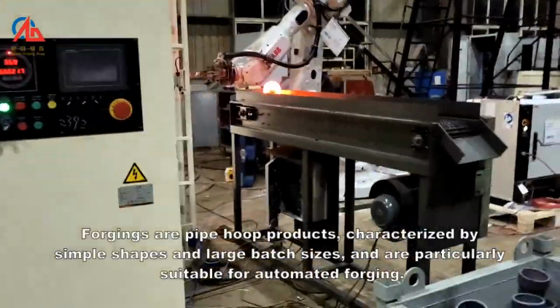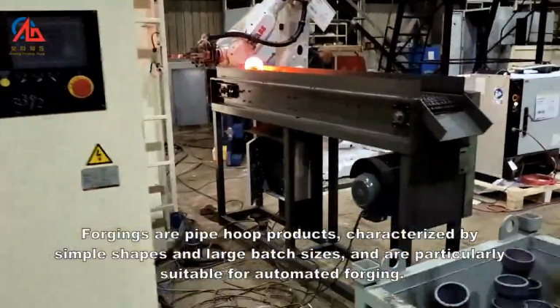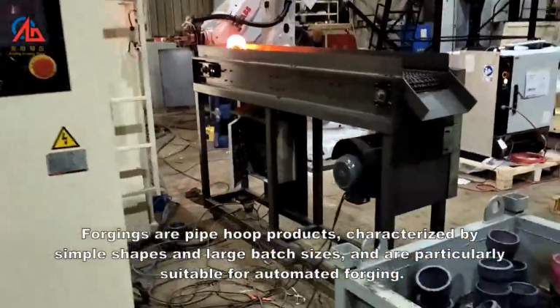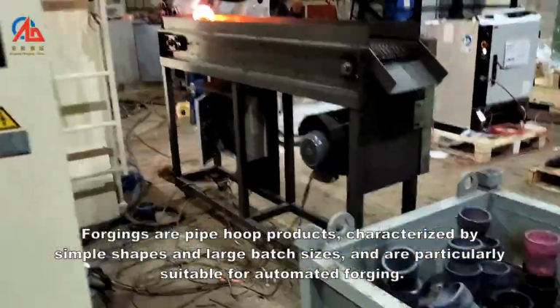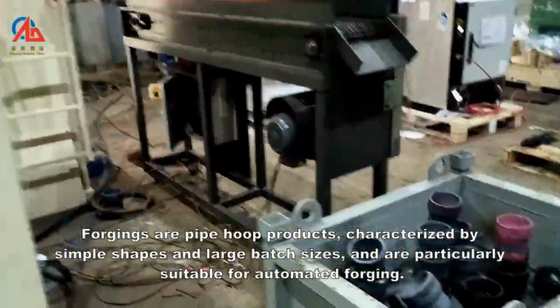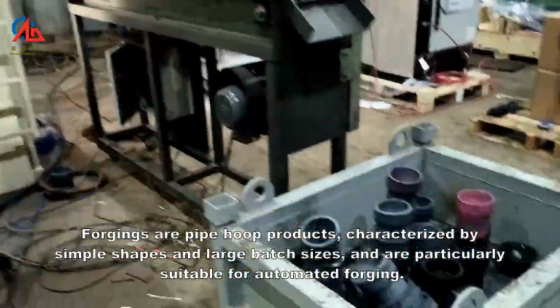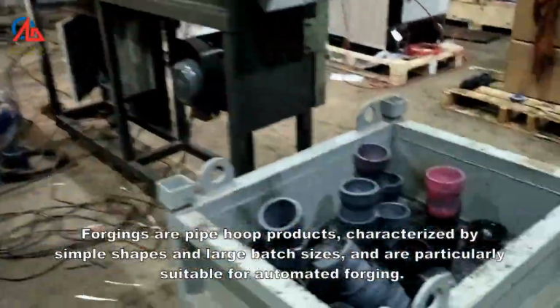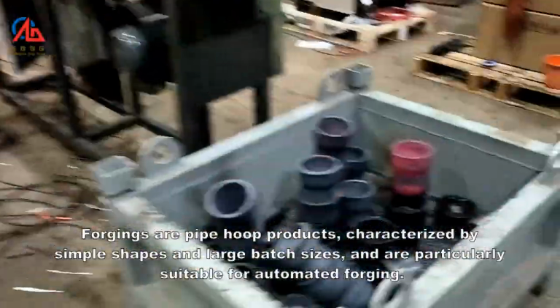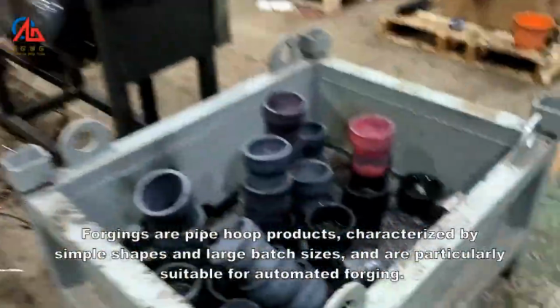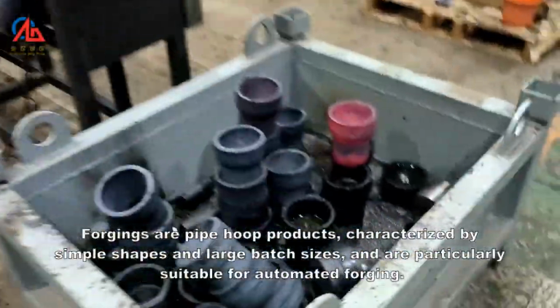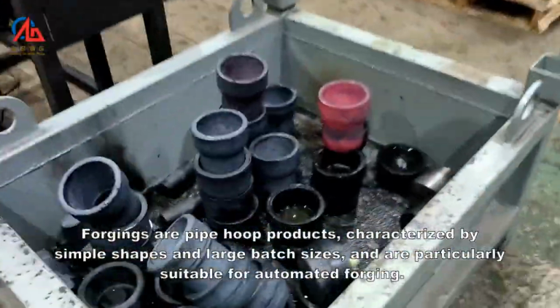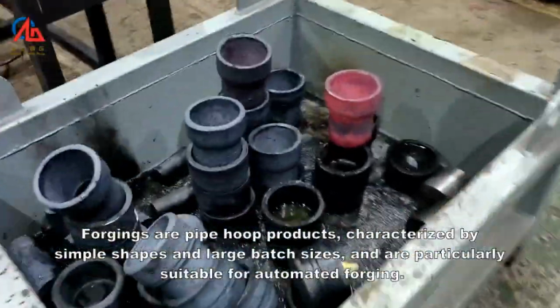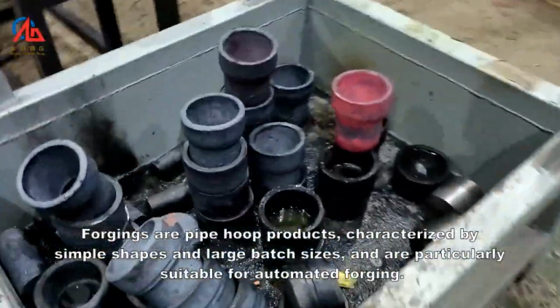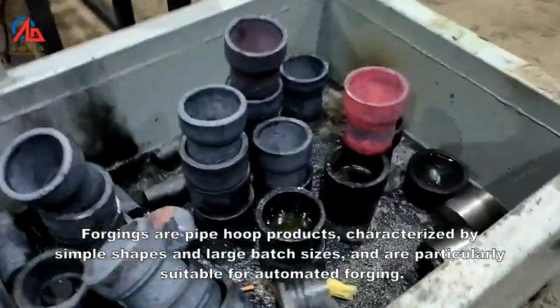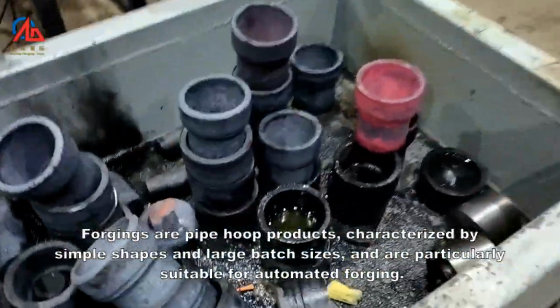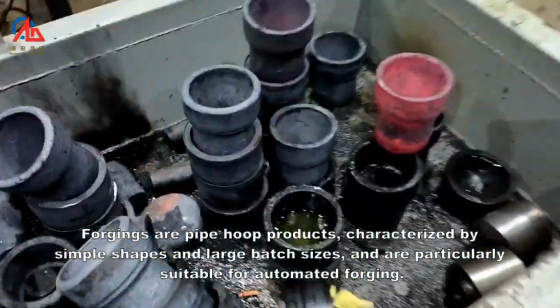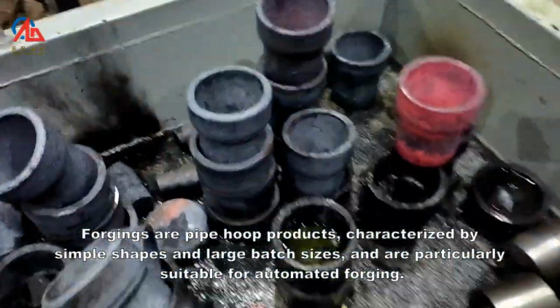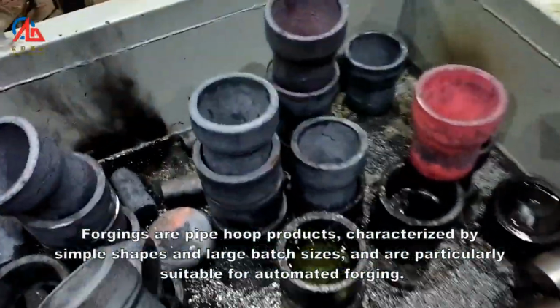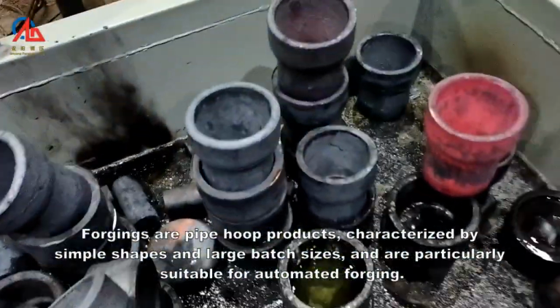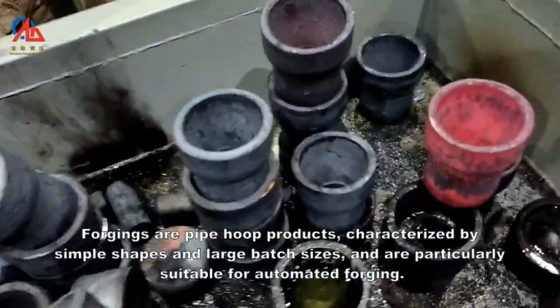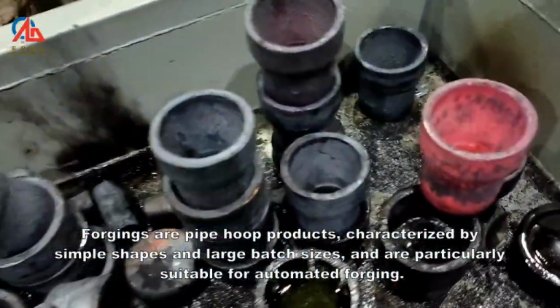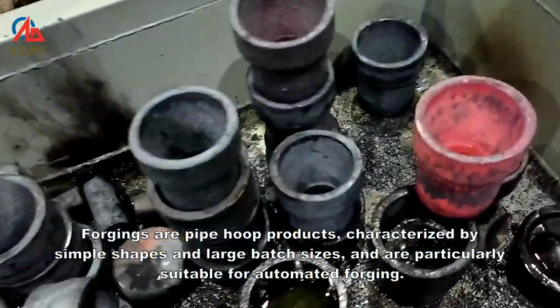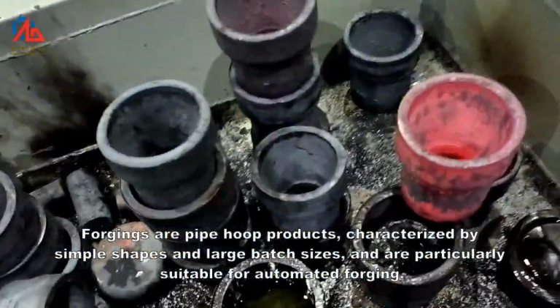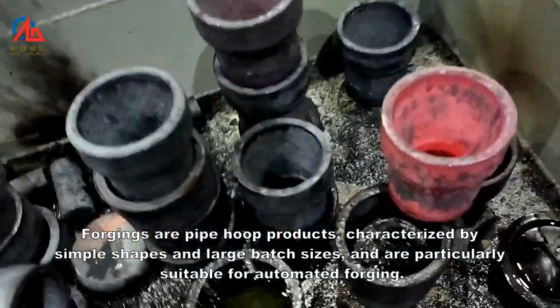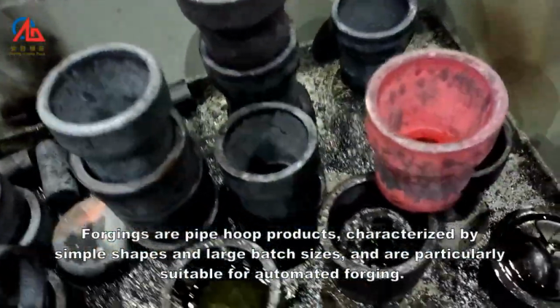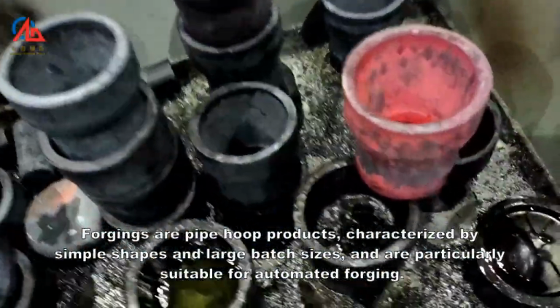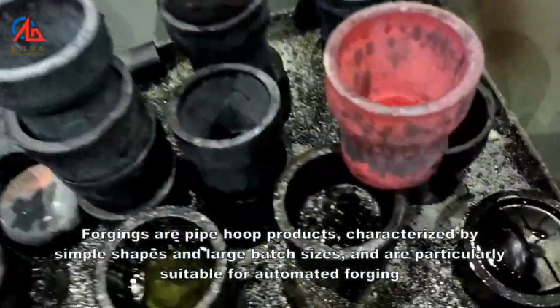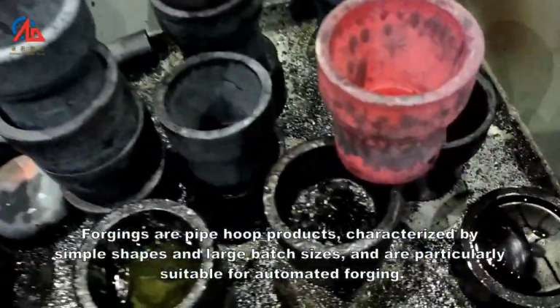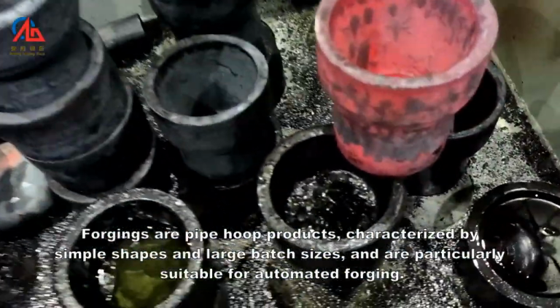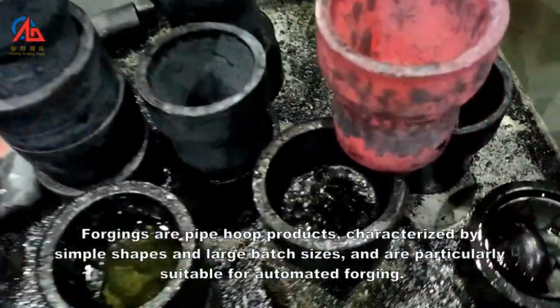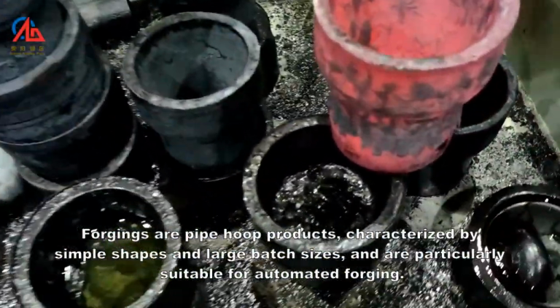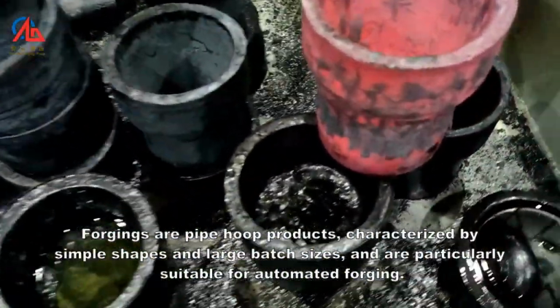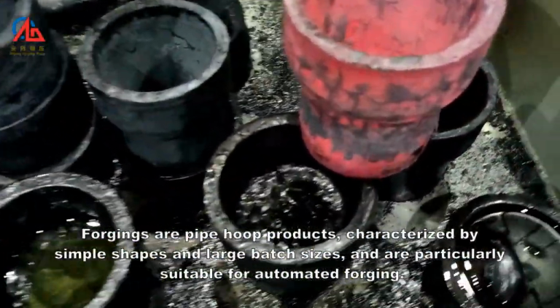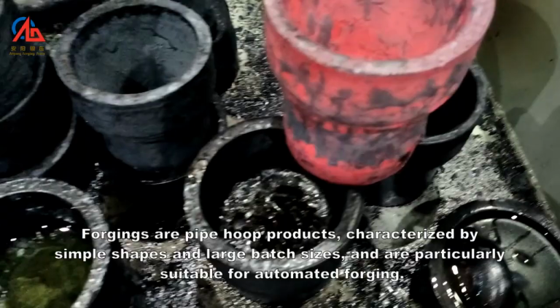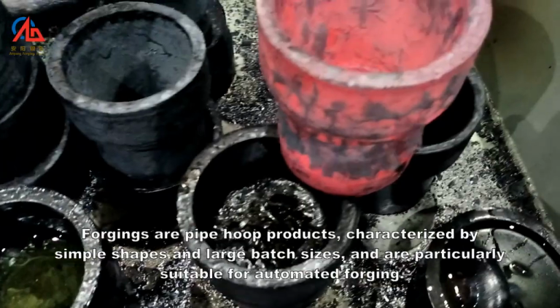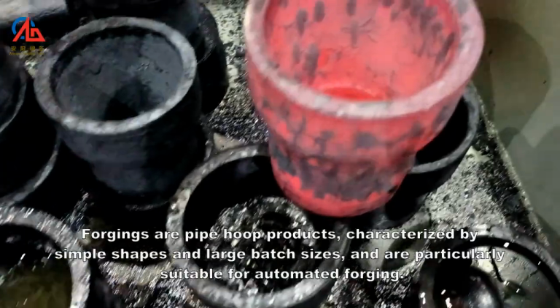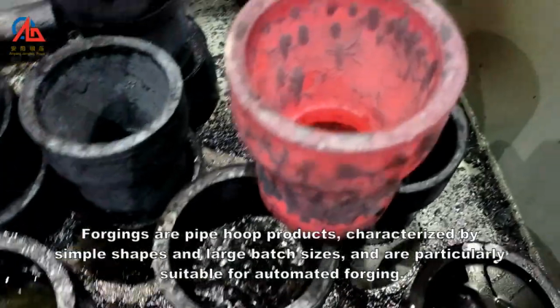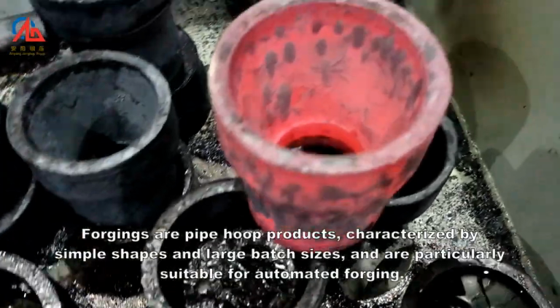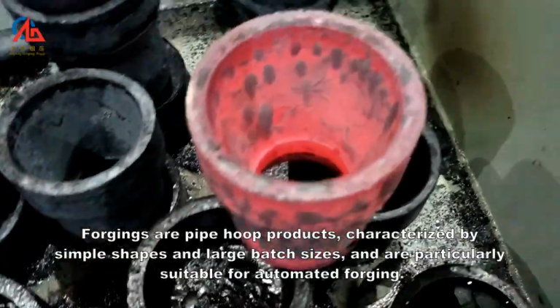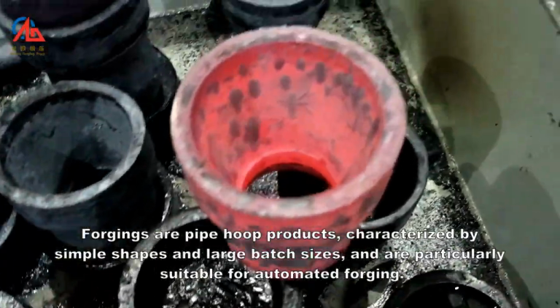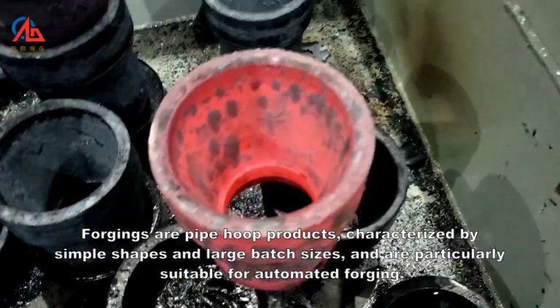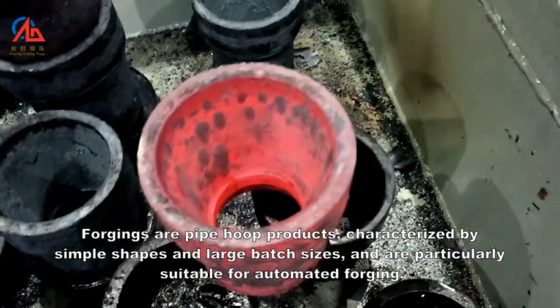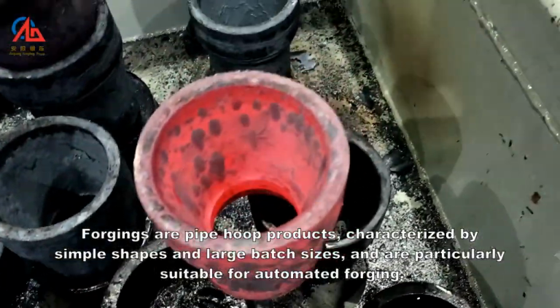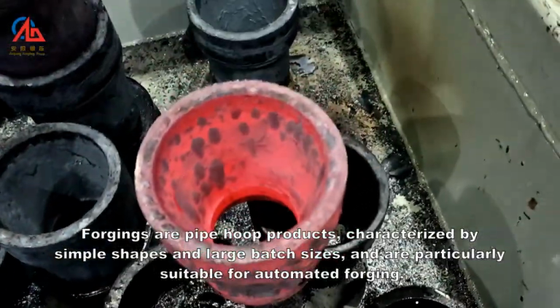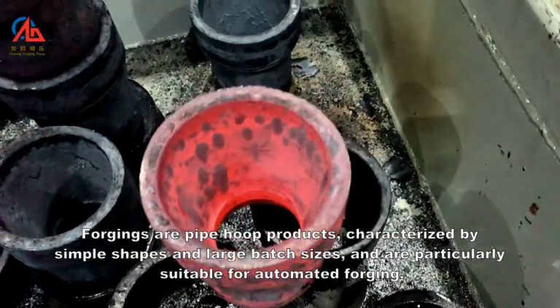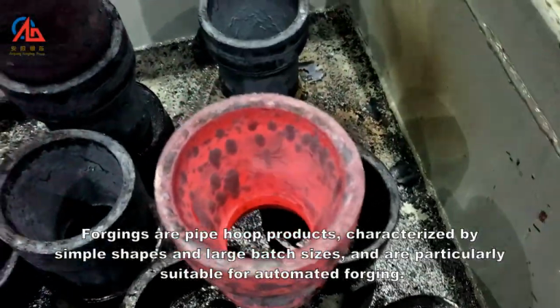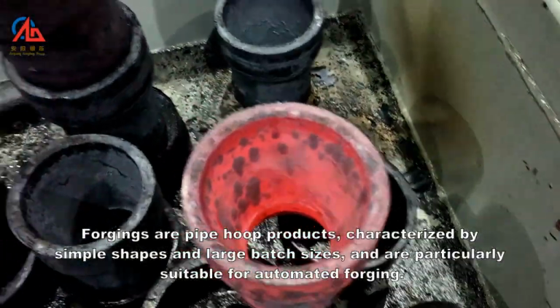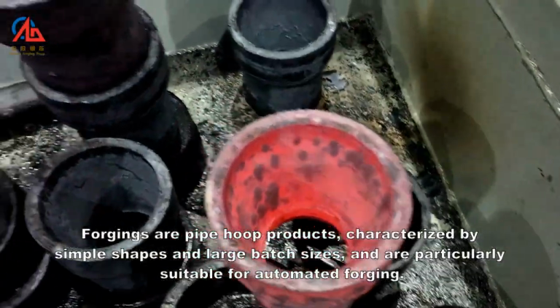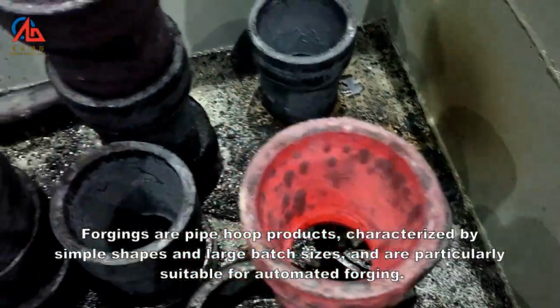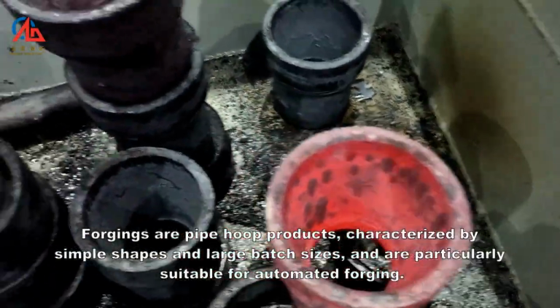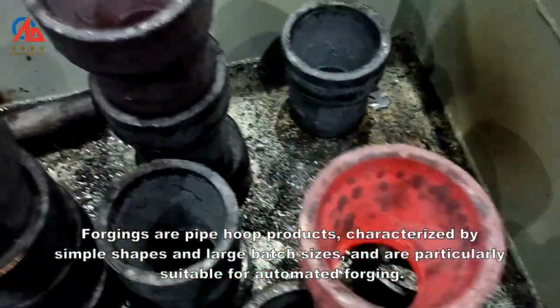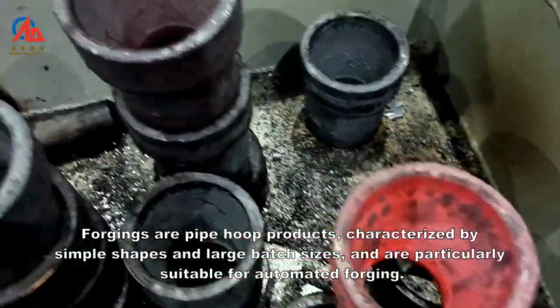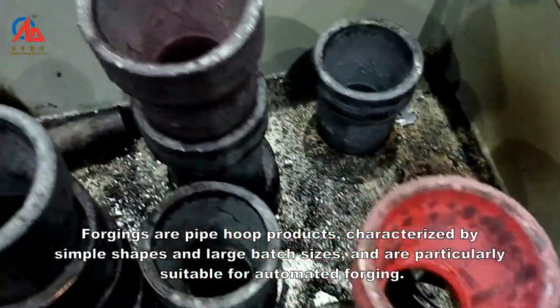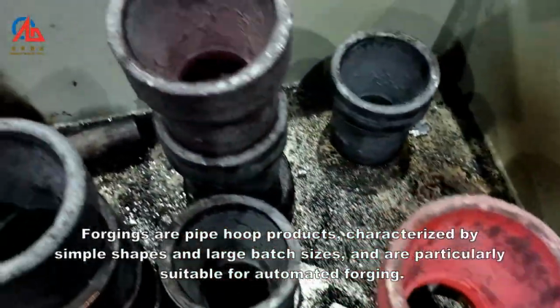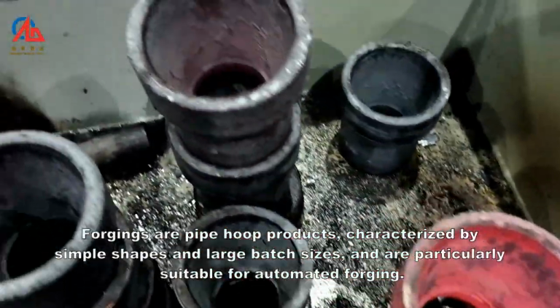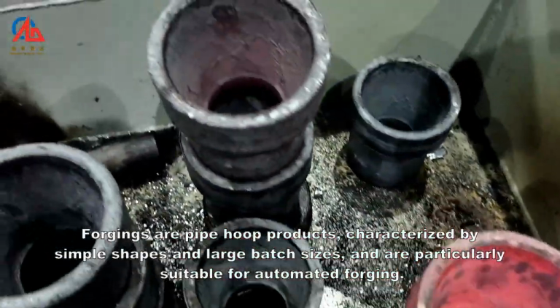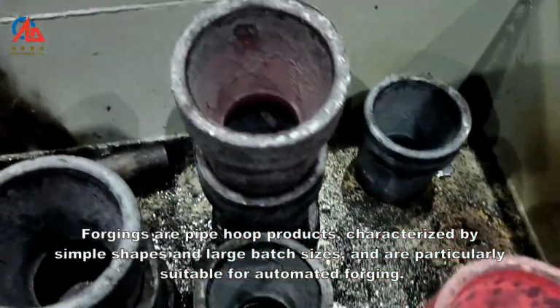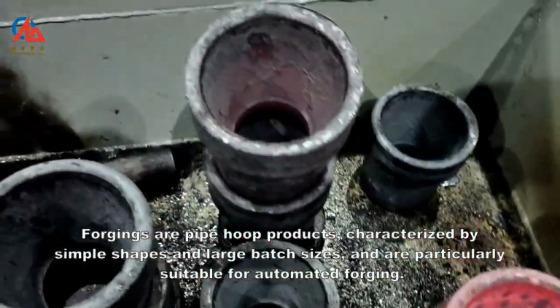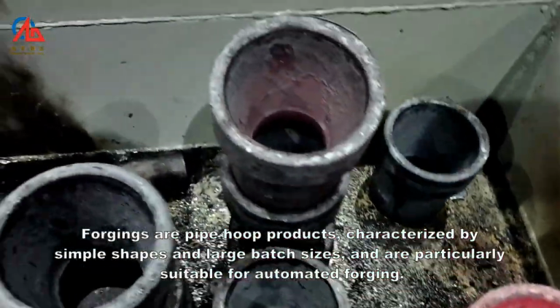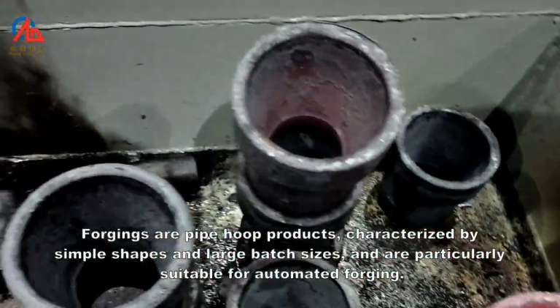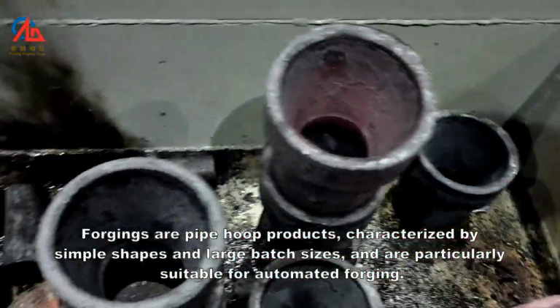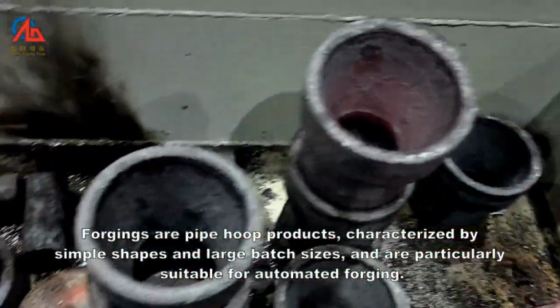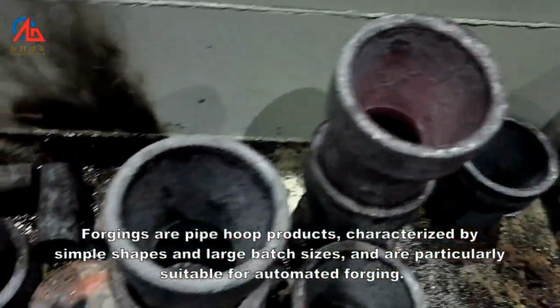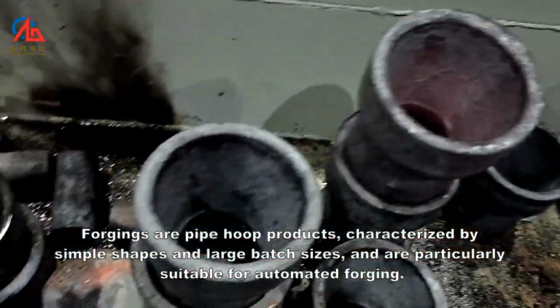The forgings are pipe hoop products, characterized by simple shapes and large batch sizes, and are particularly suitable for automated forging.